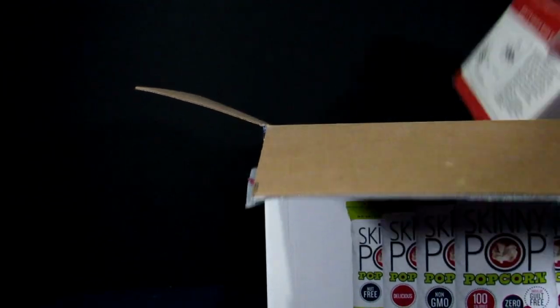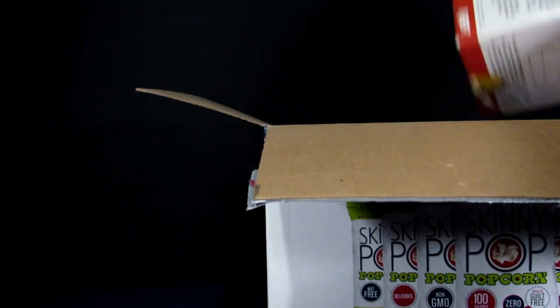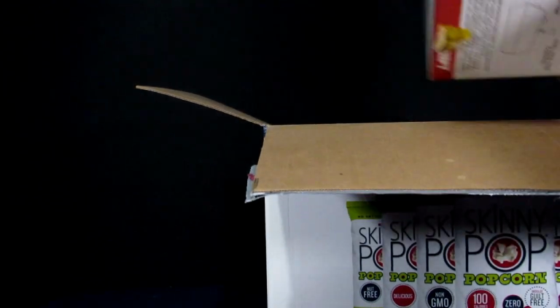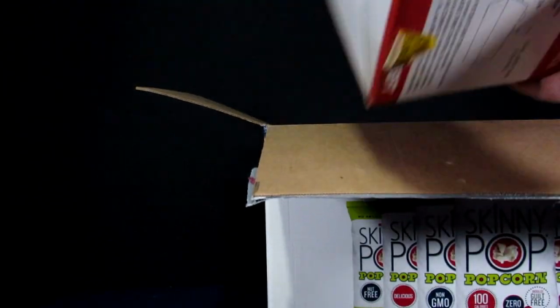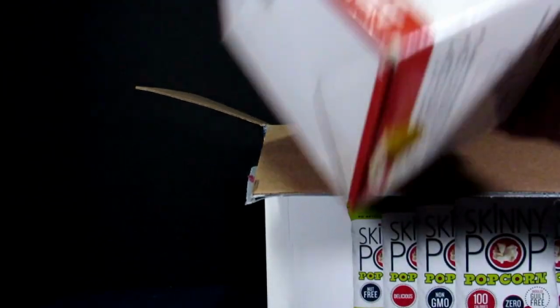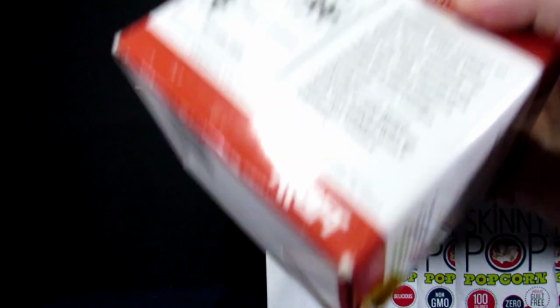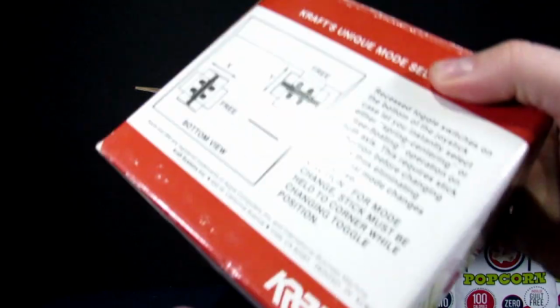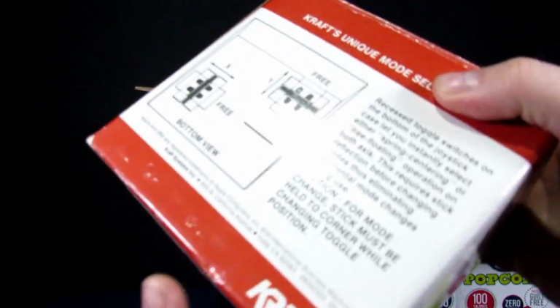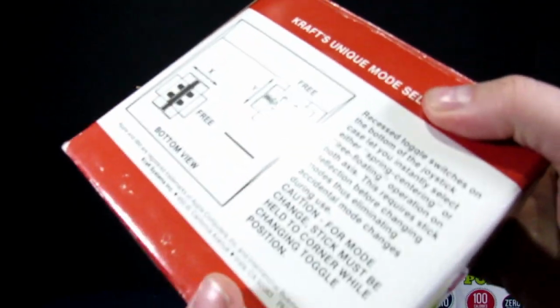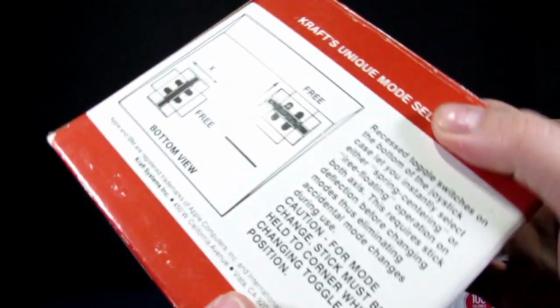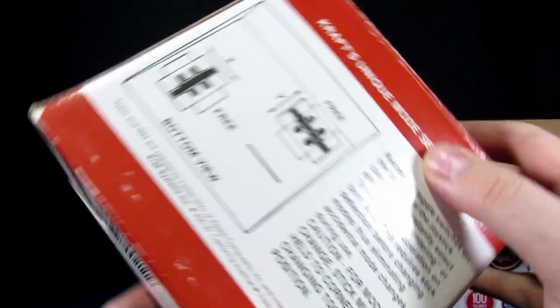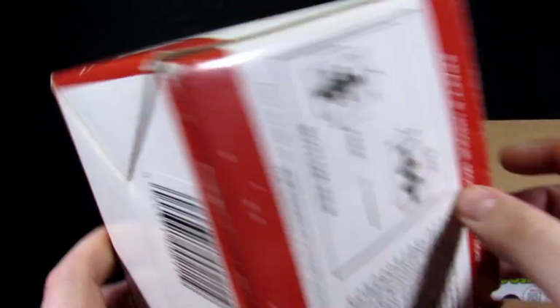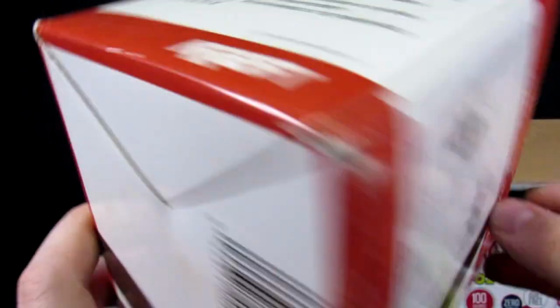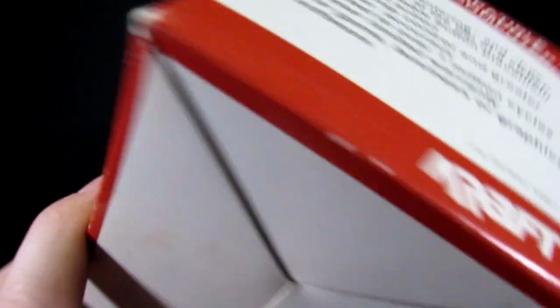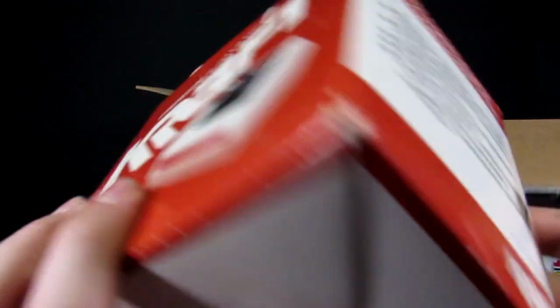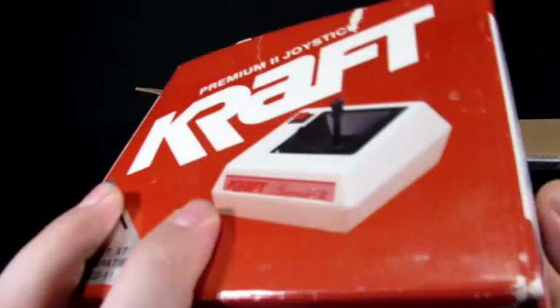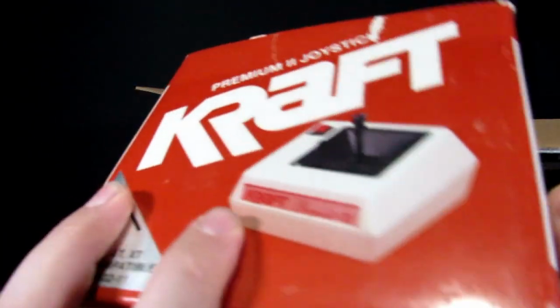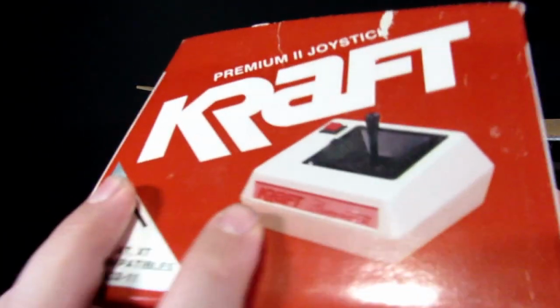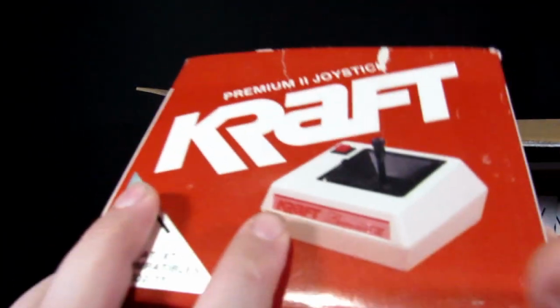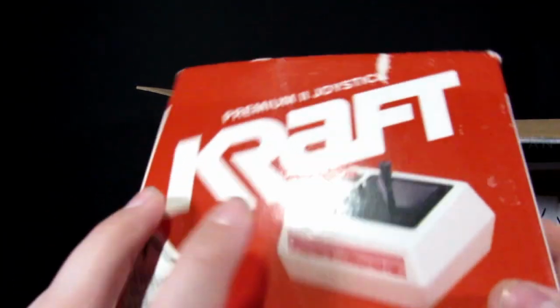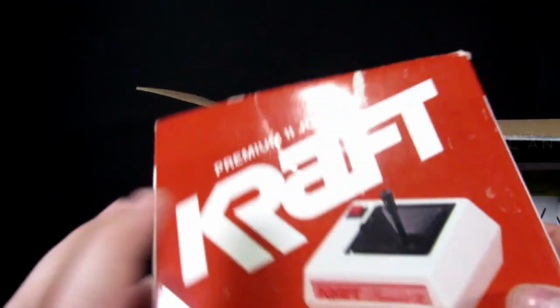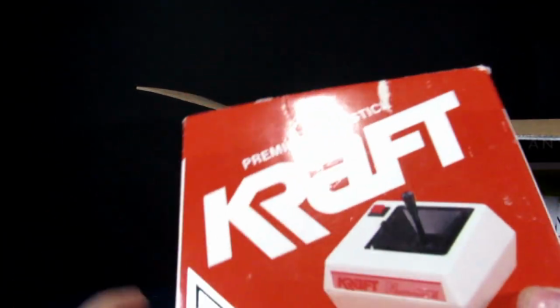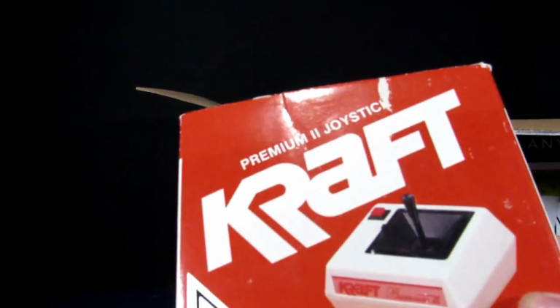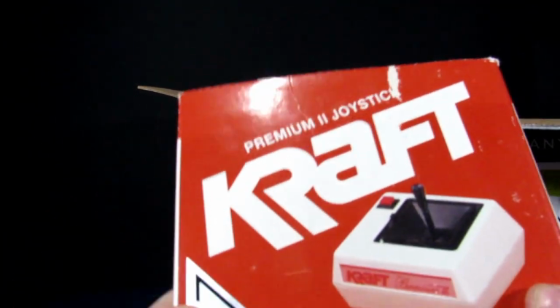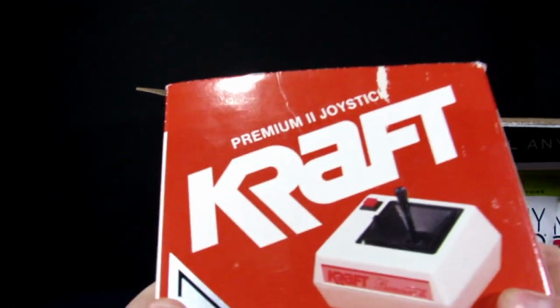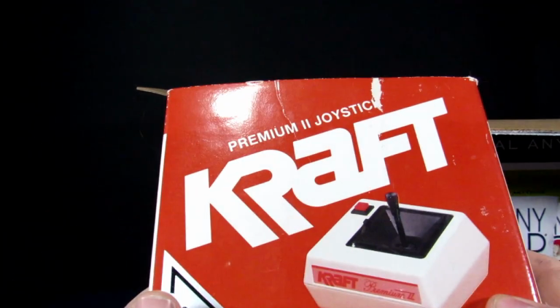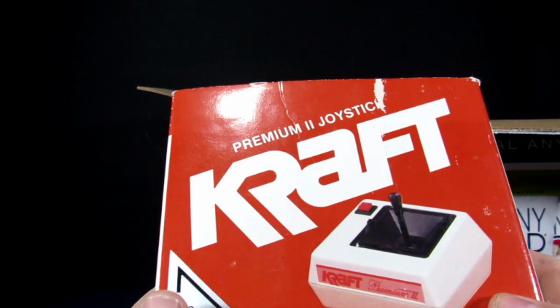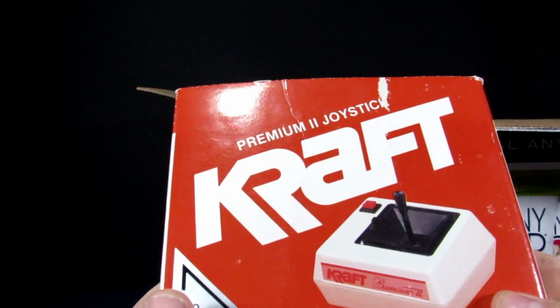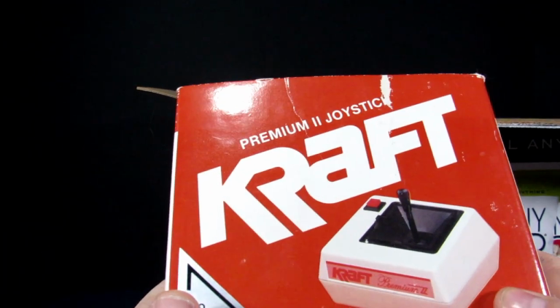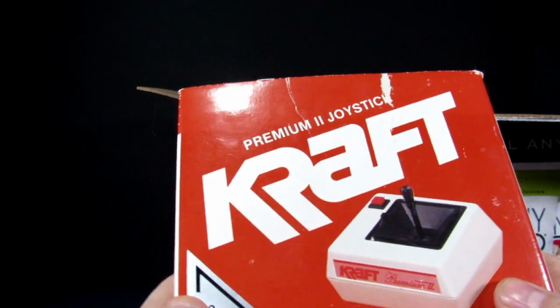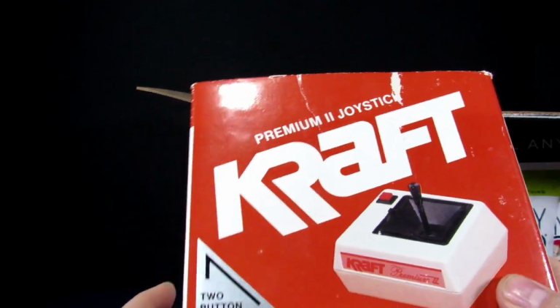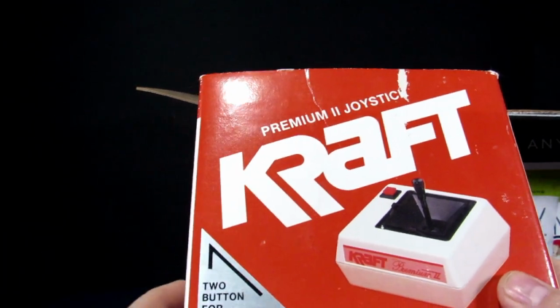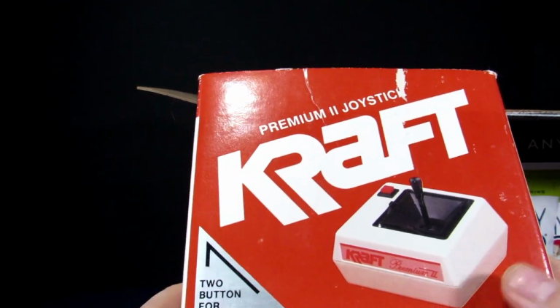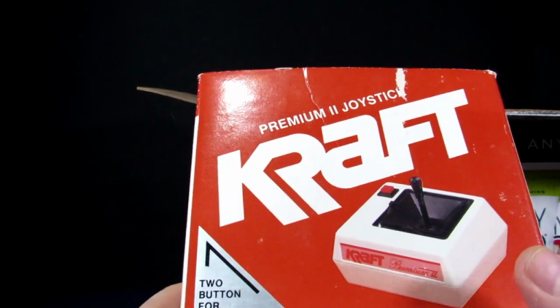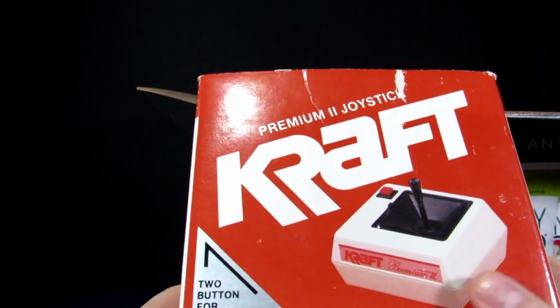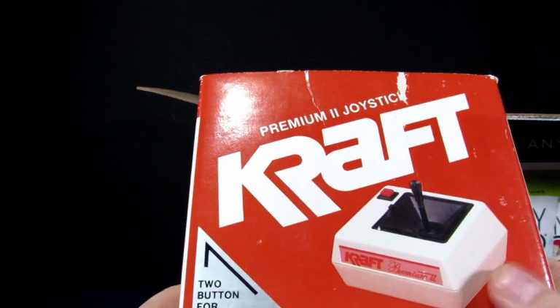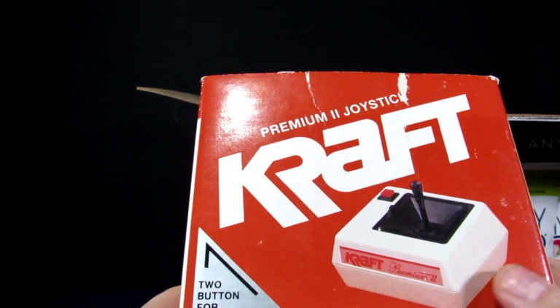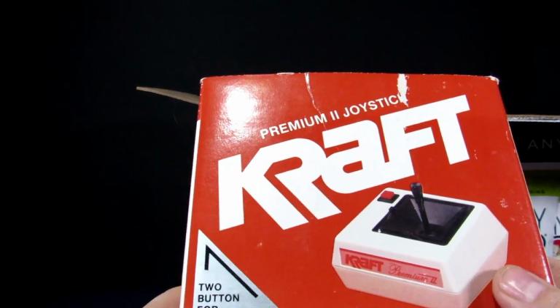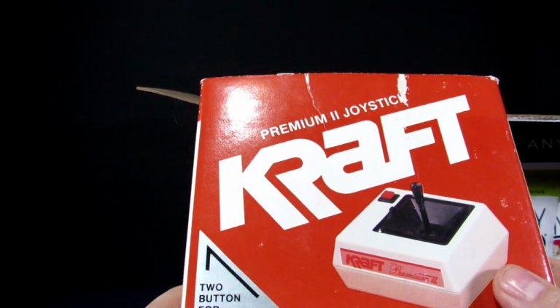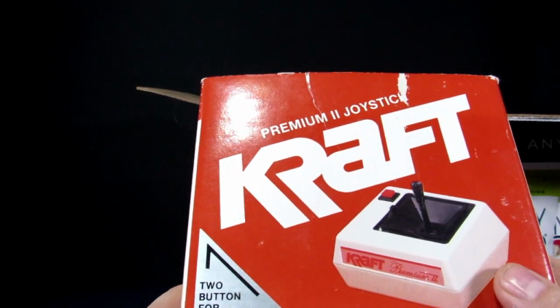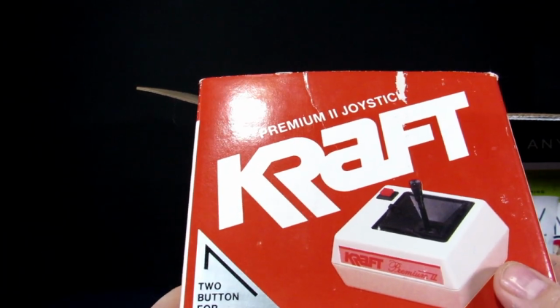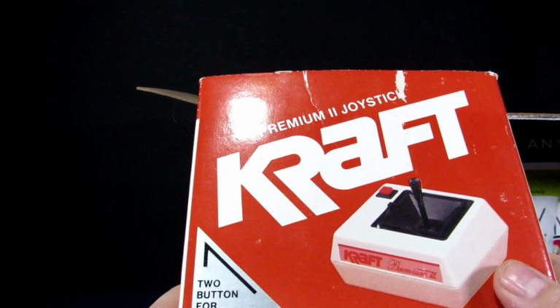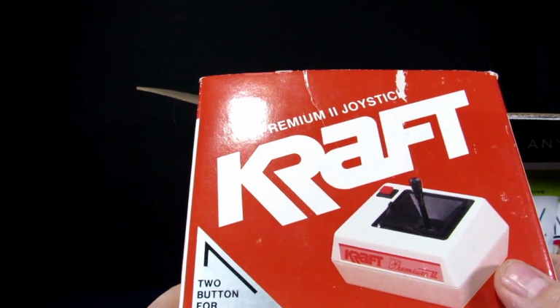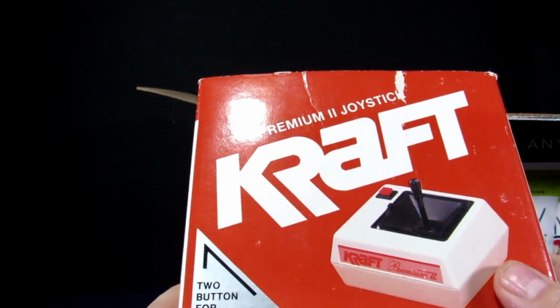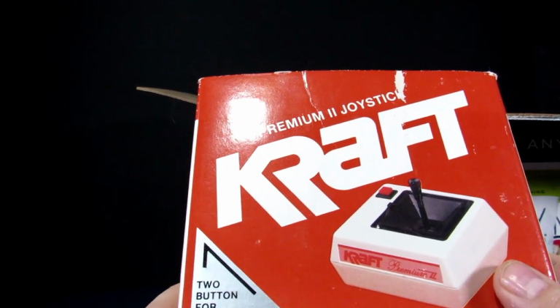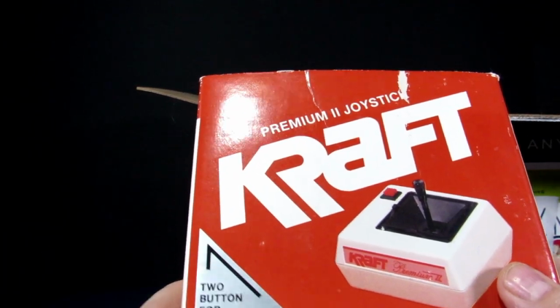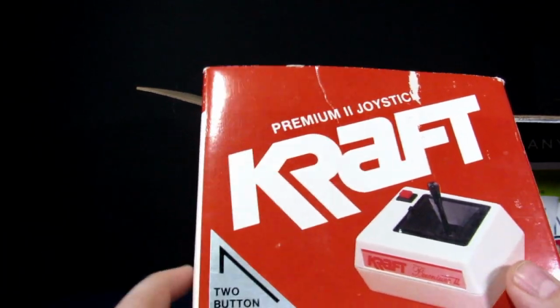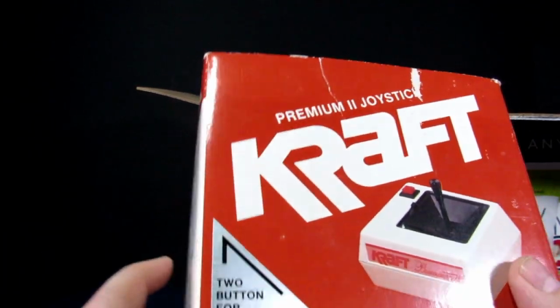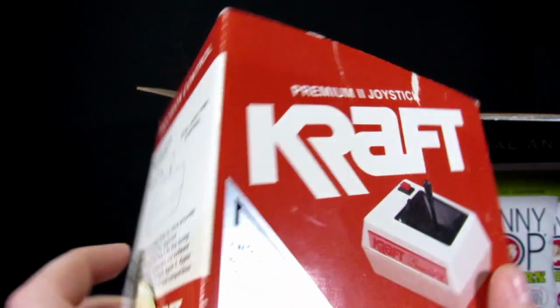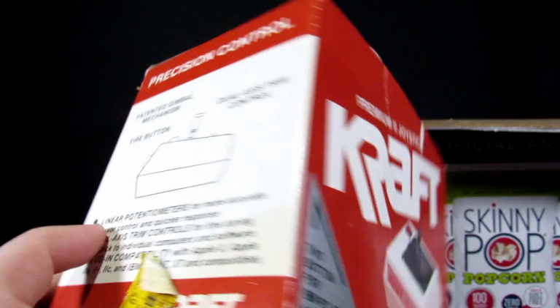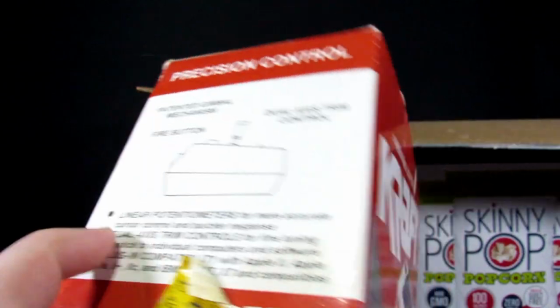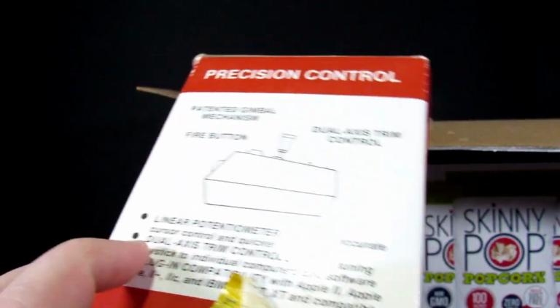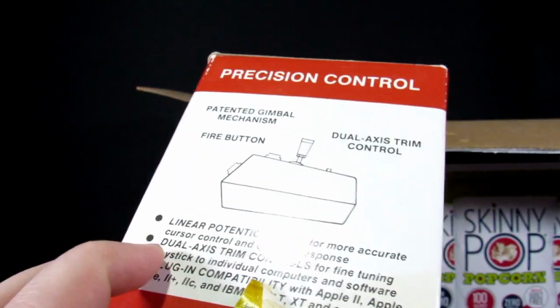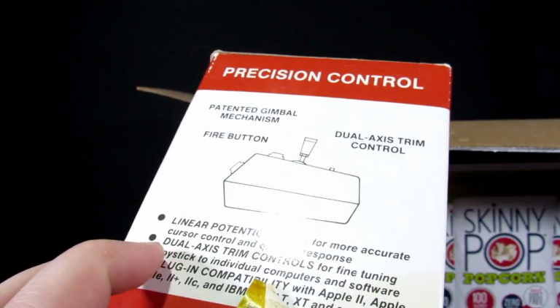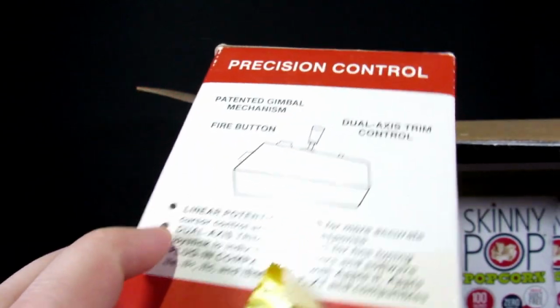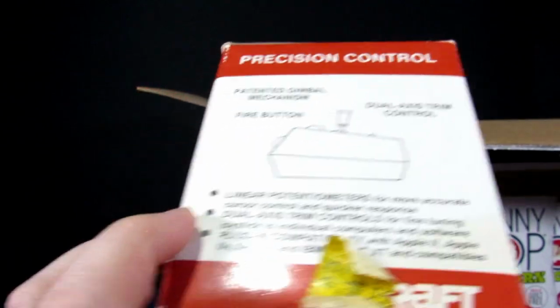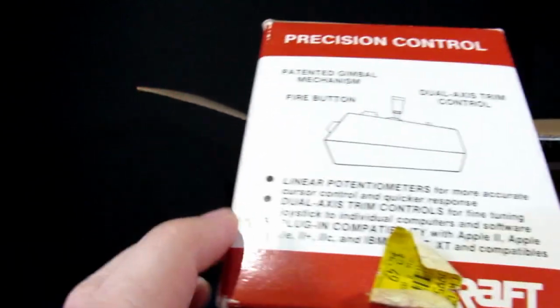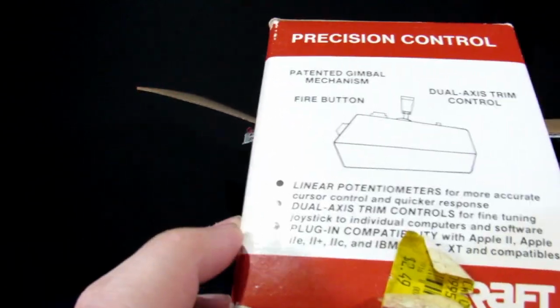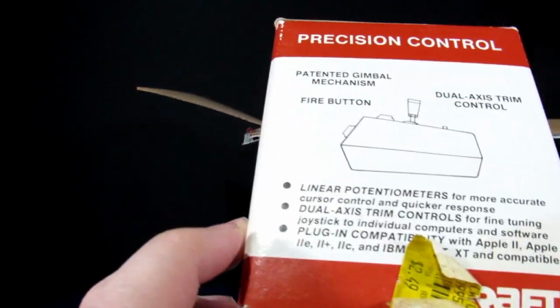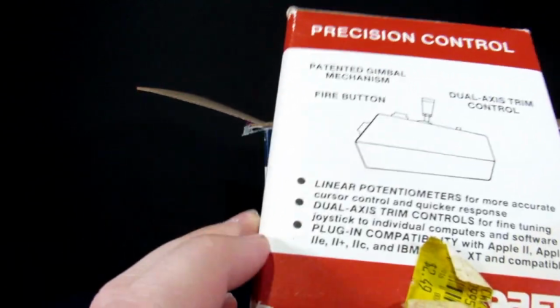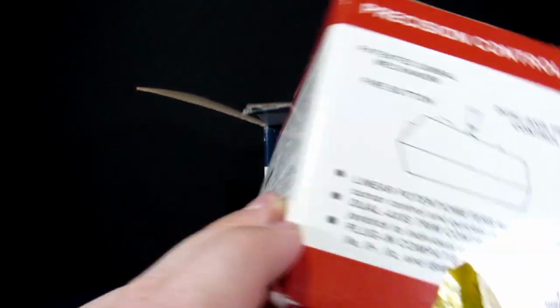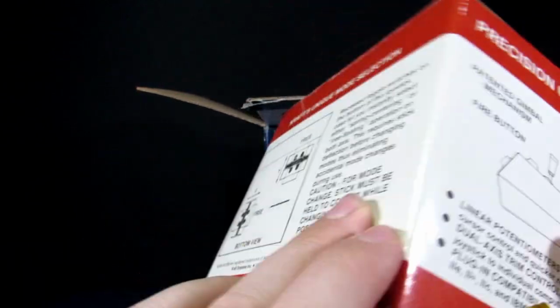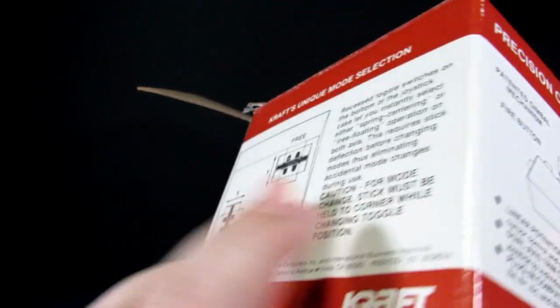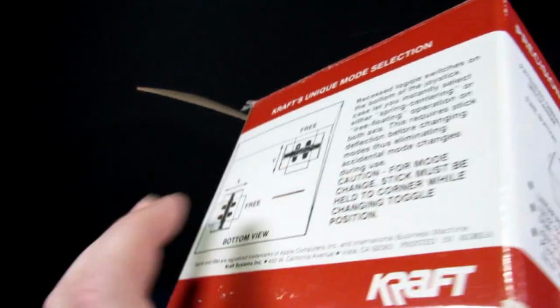Grabbing this box in particular — whatever's in here, I kind of wish there's this craft stick thing; I don't even know what this goes to.